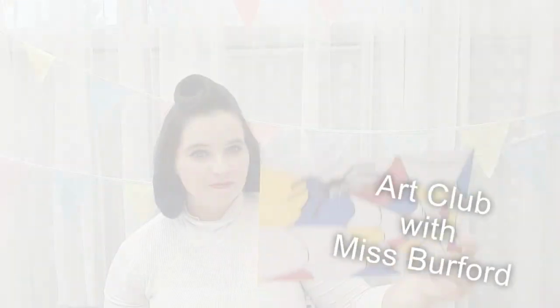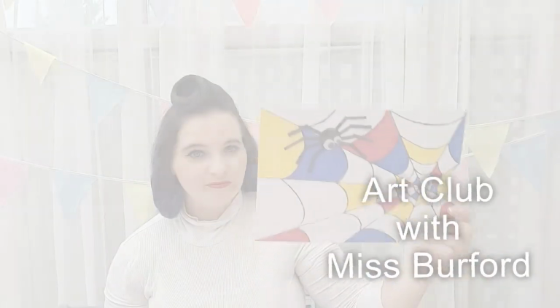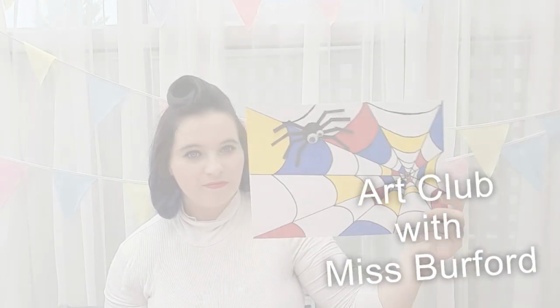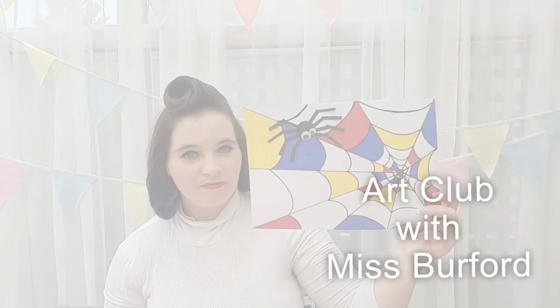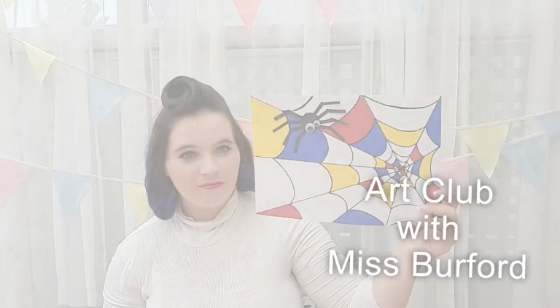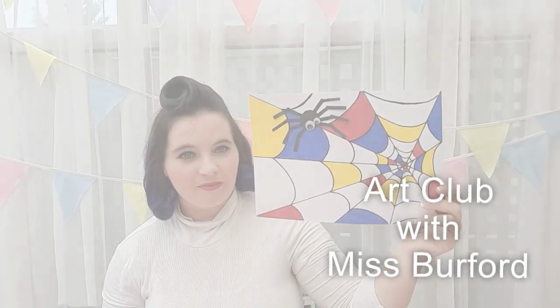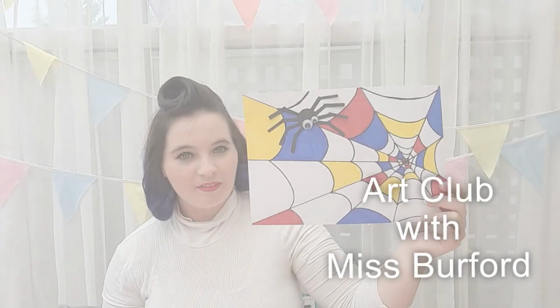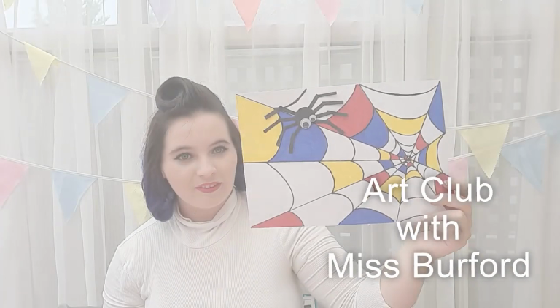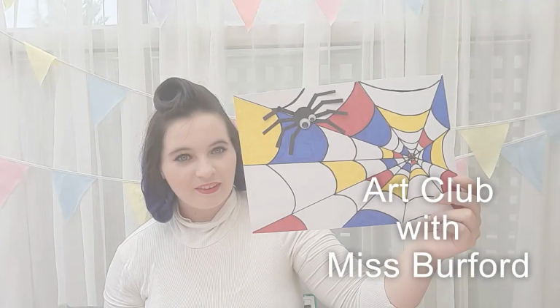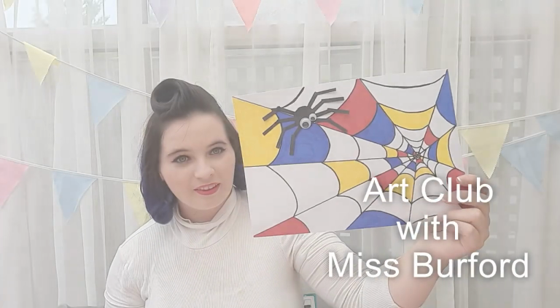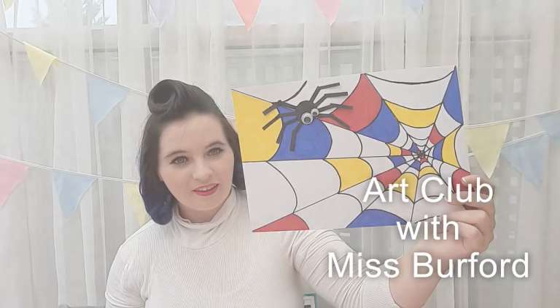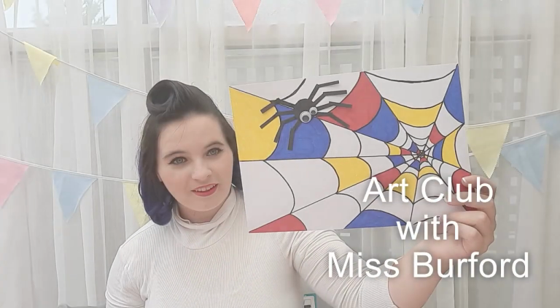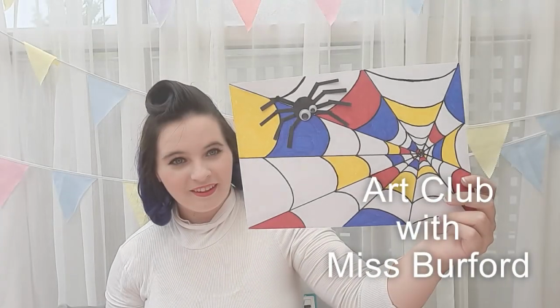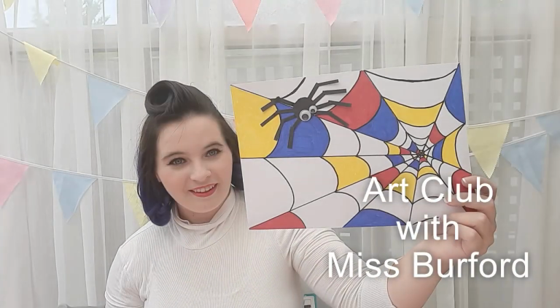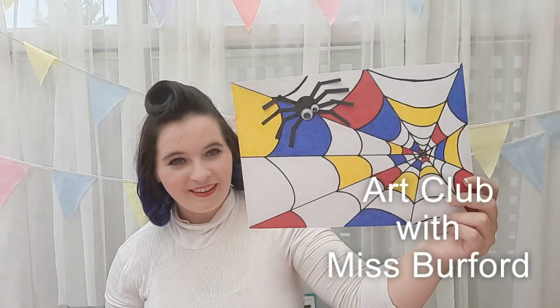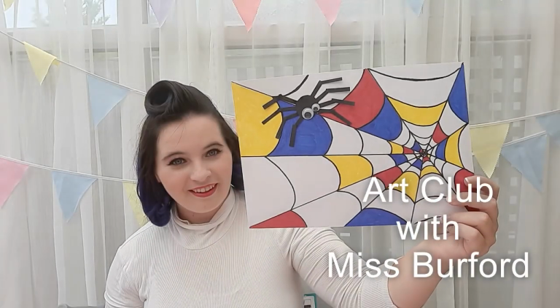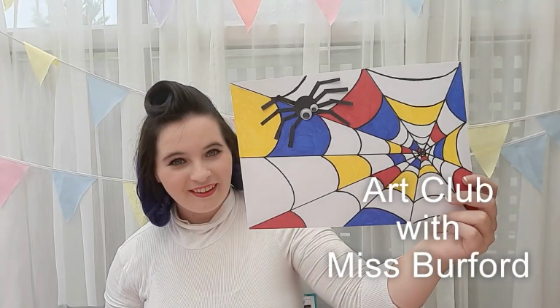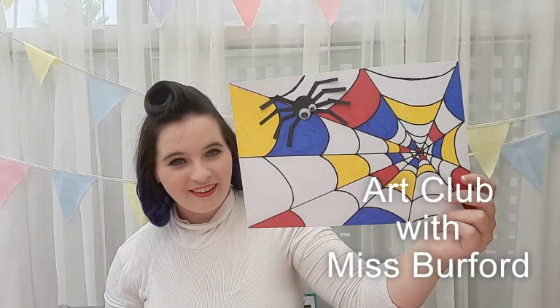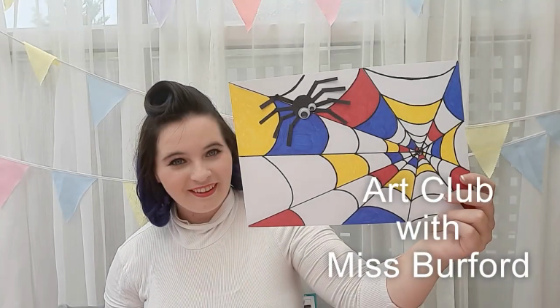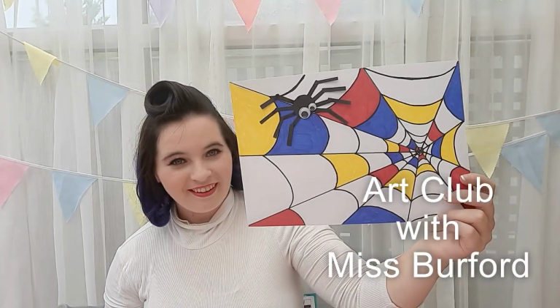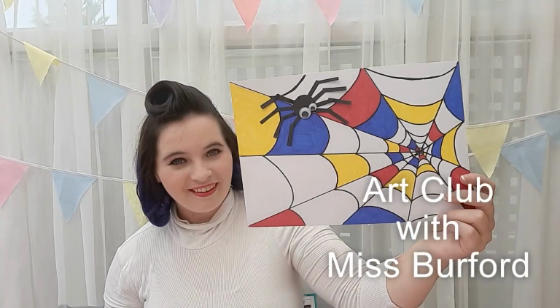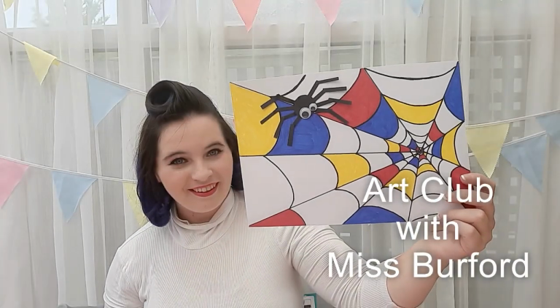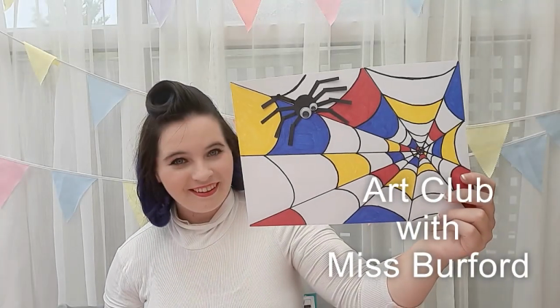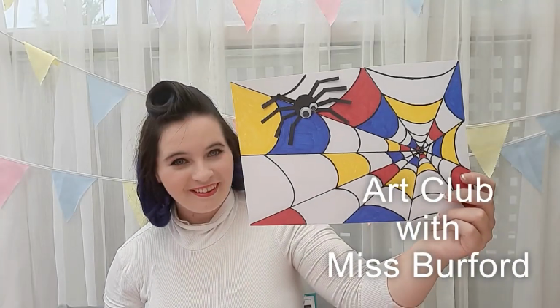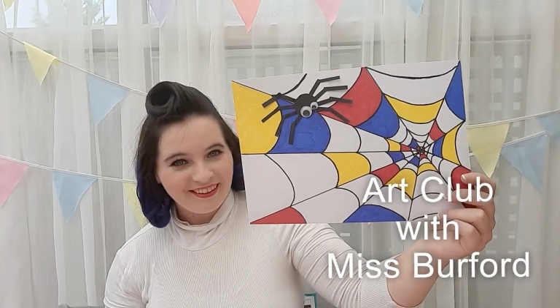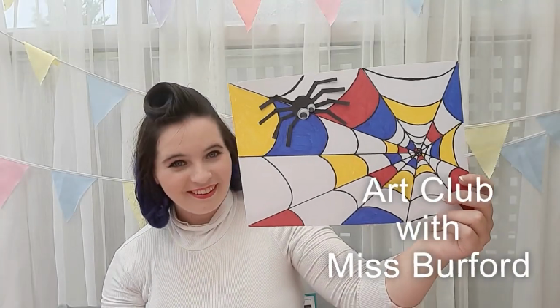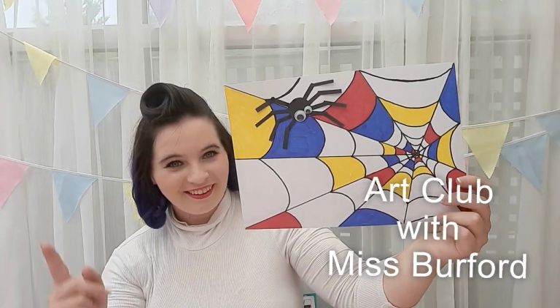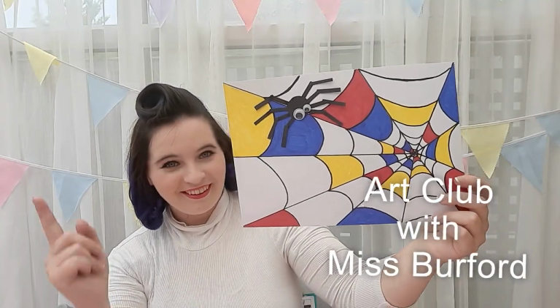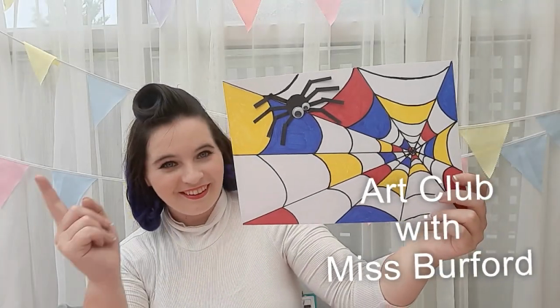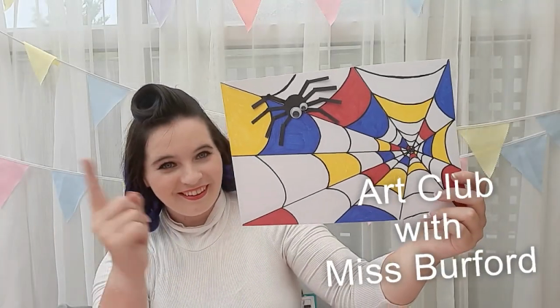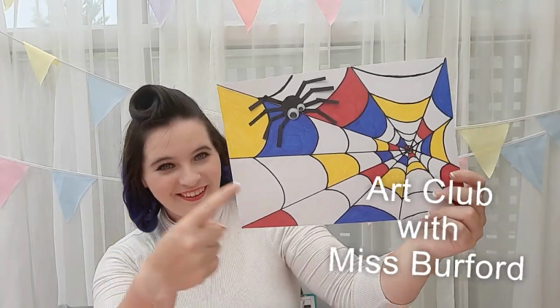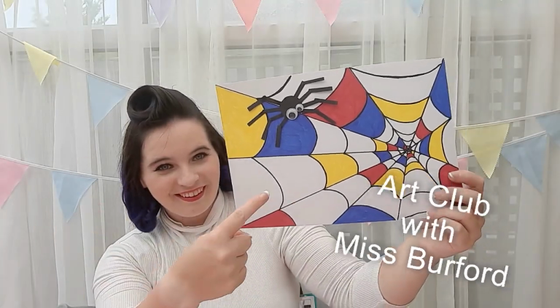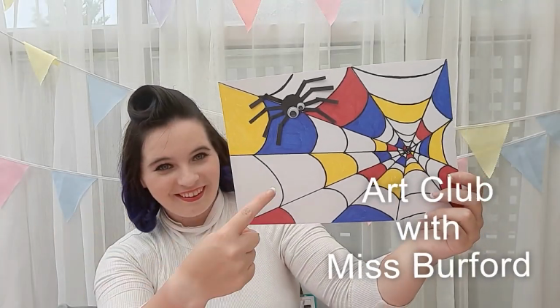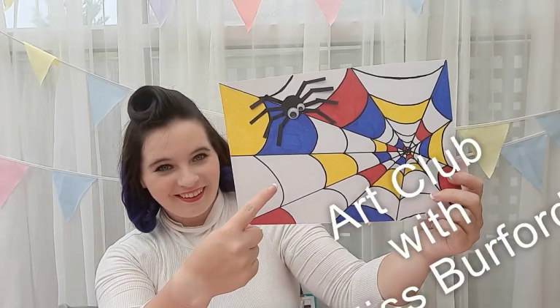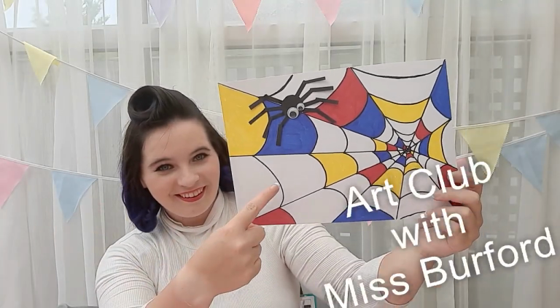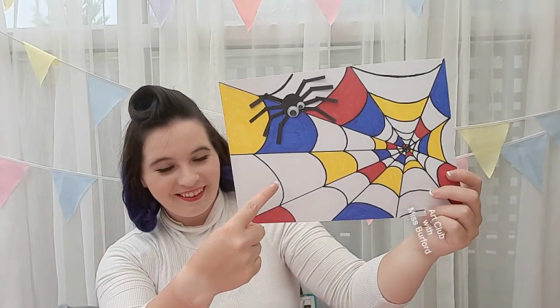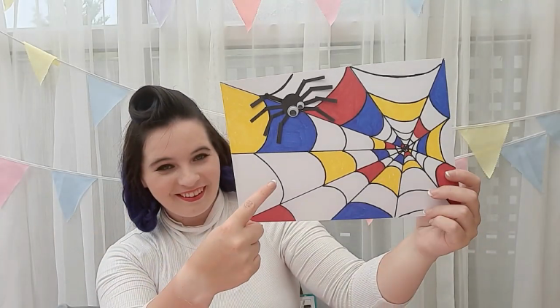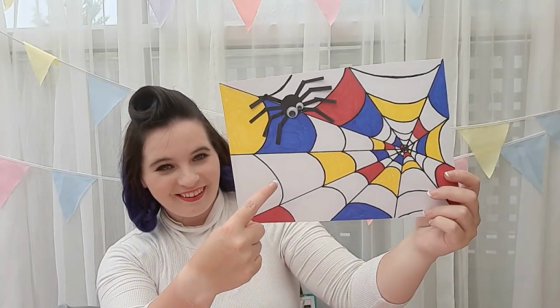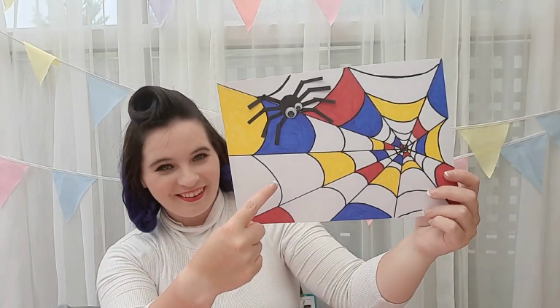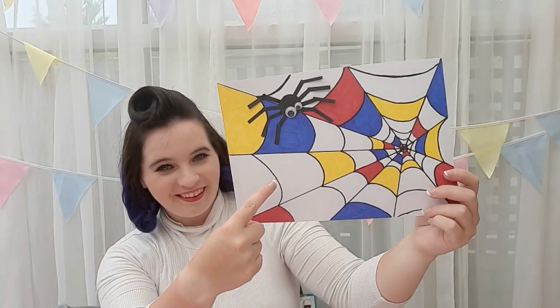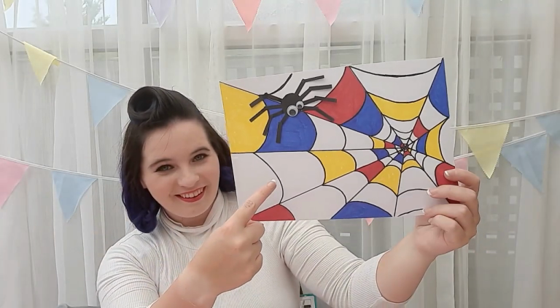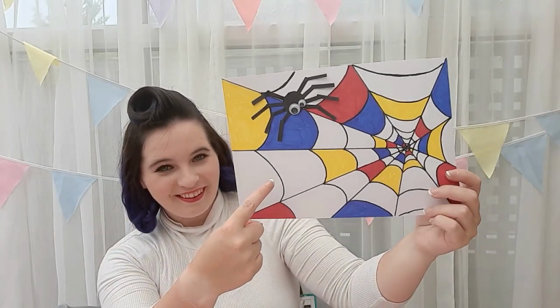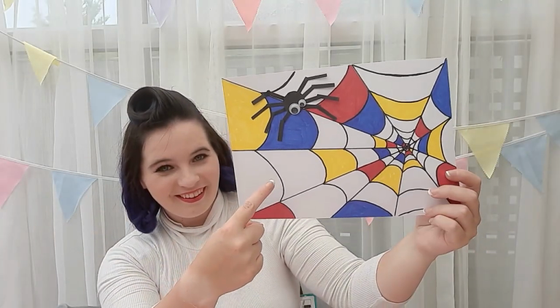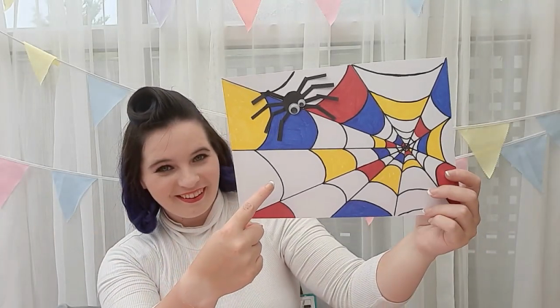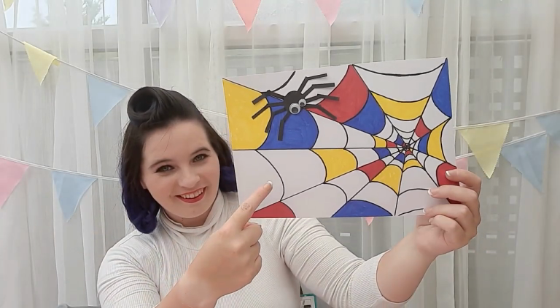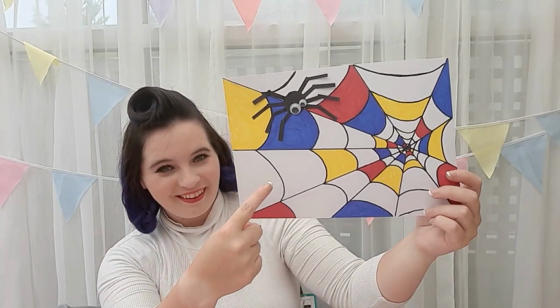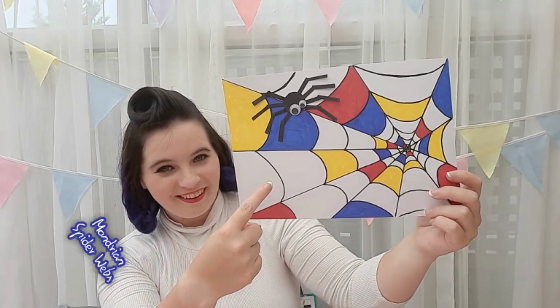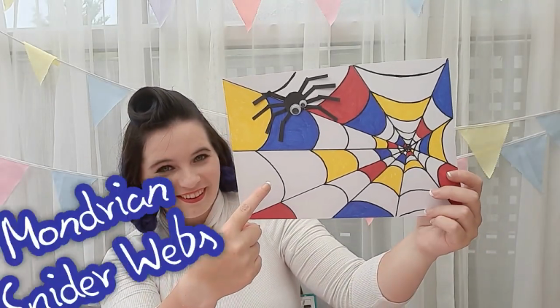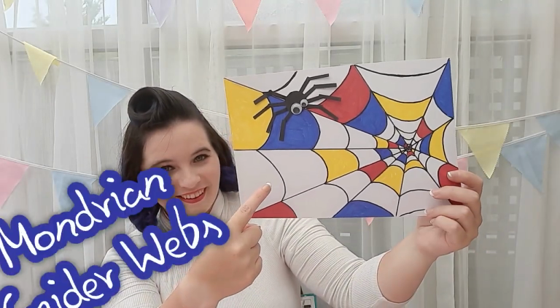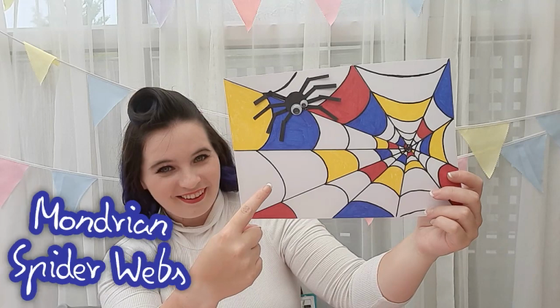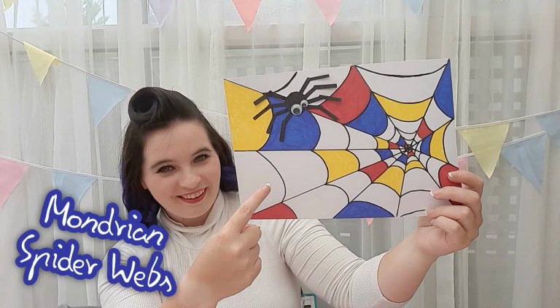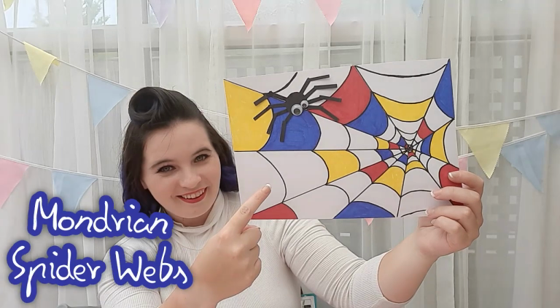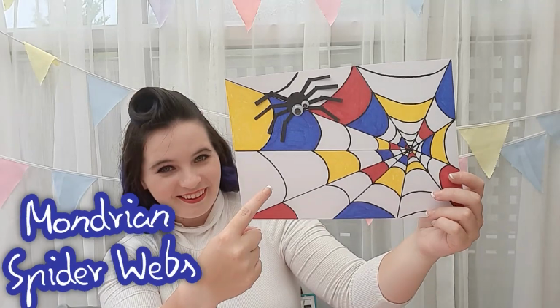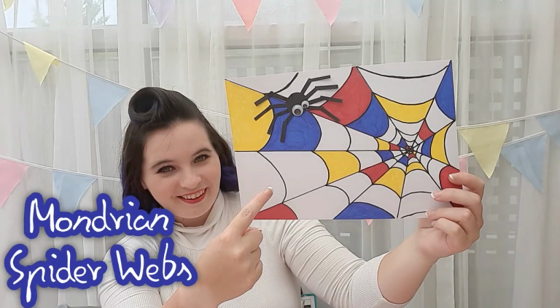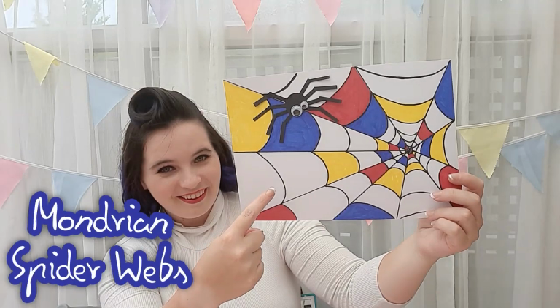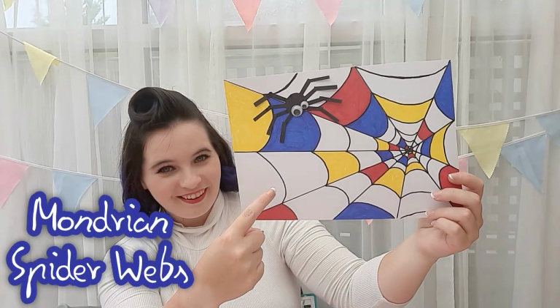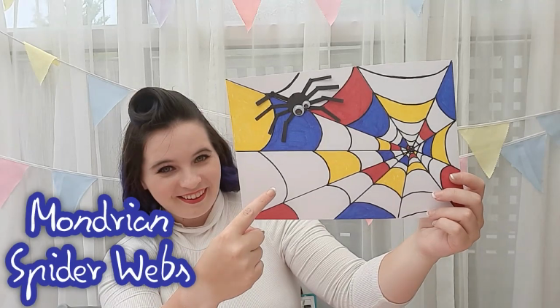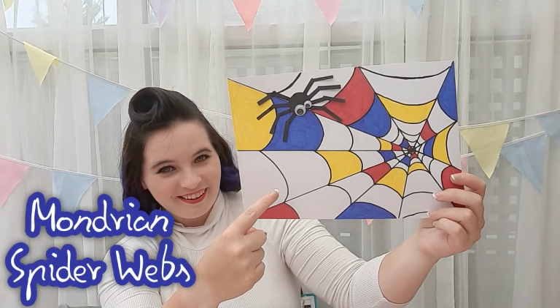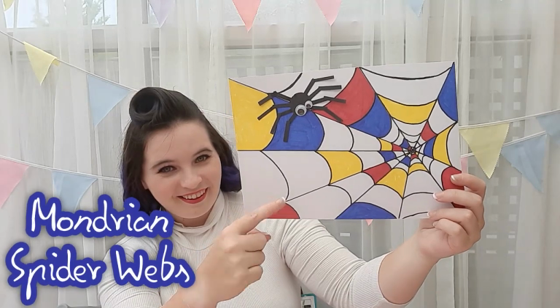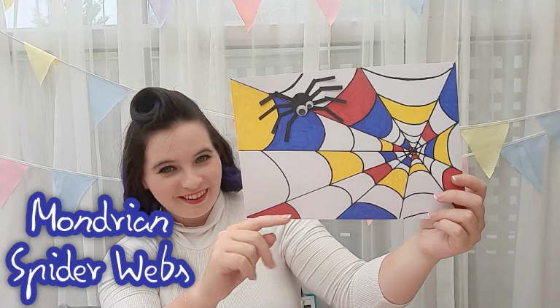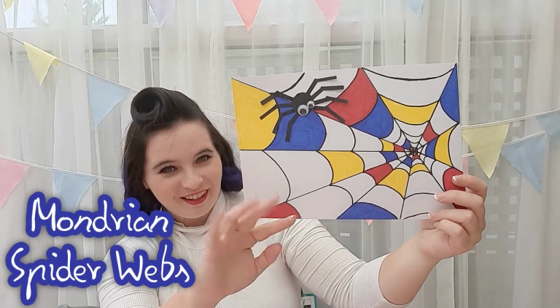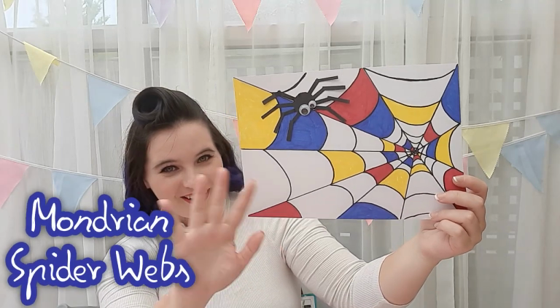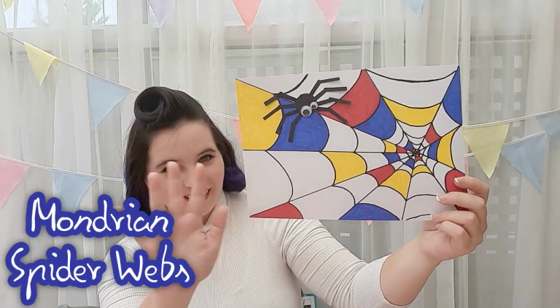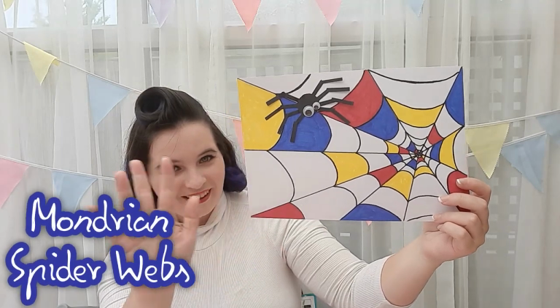Hey guys! Today in Art Club with Ms Burford we'll be making Mondrian spiderwebs.